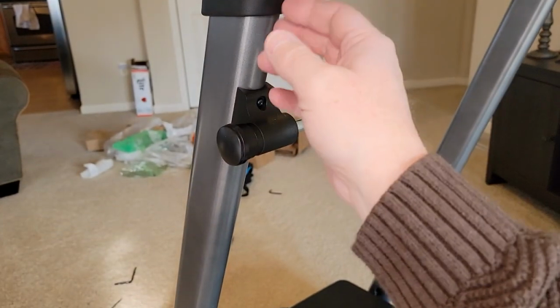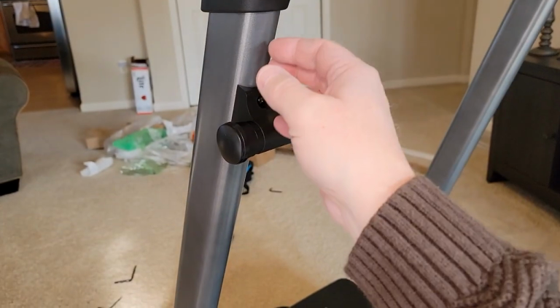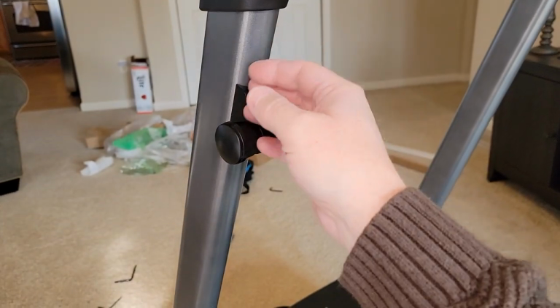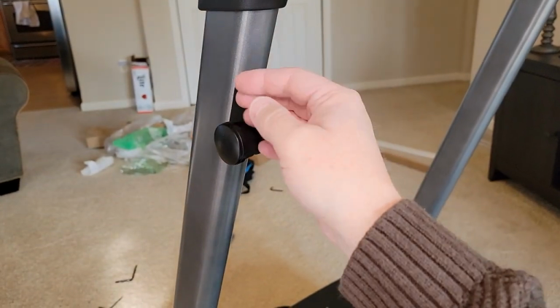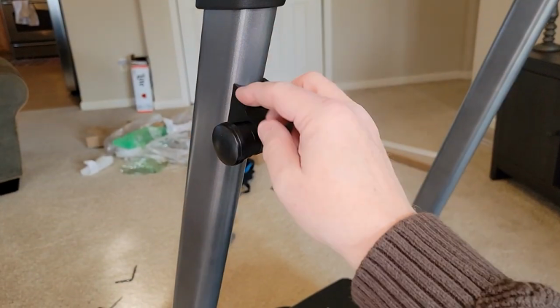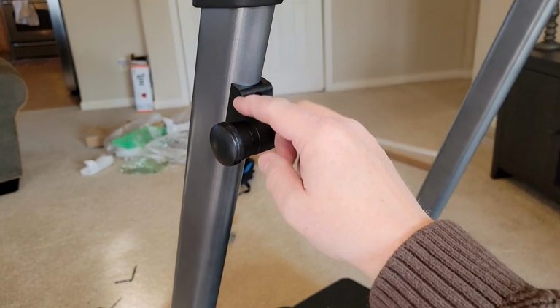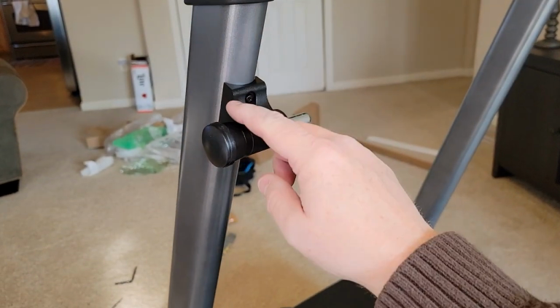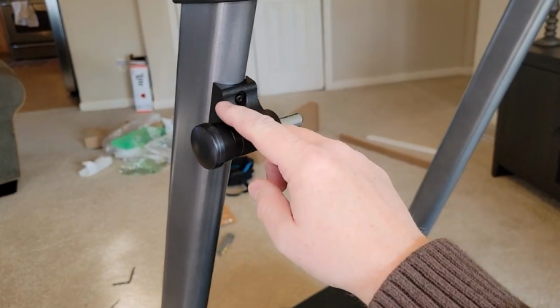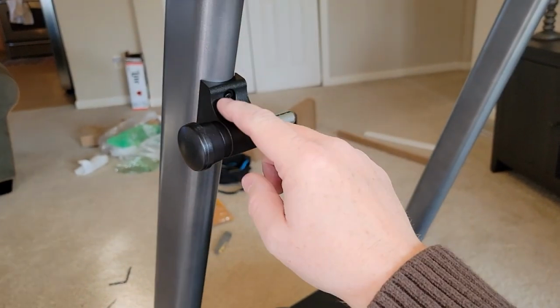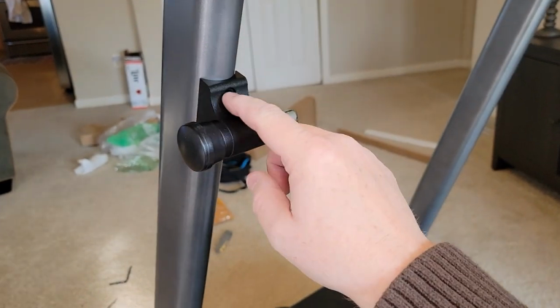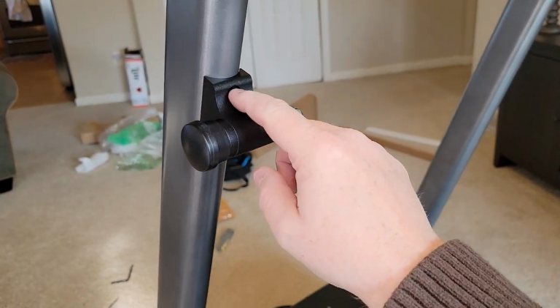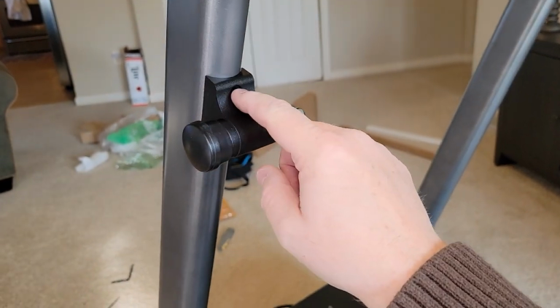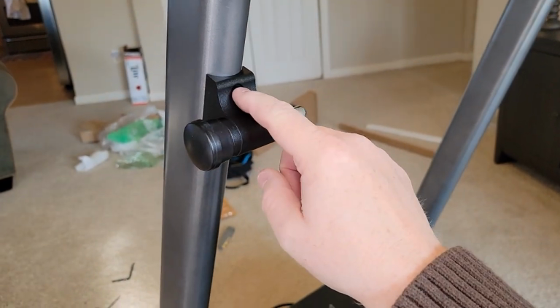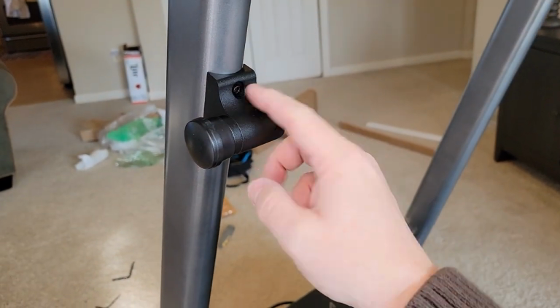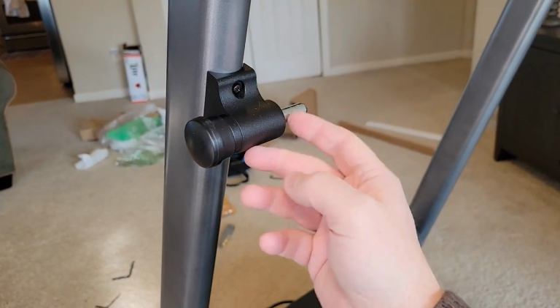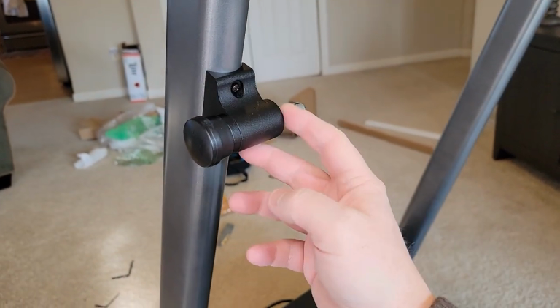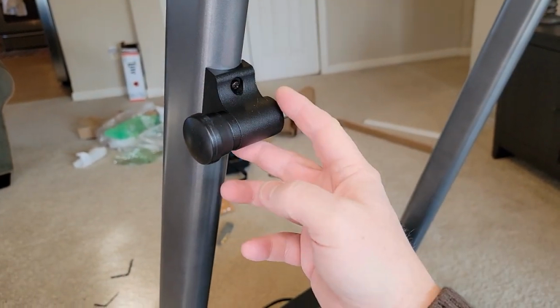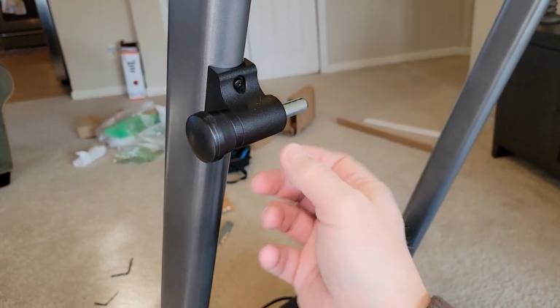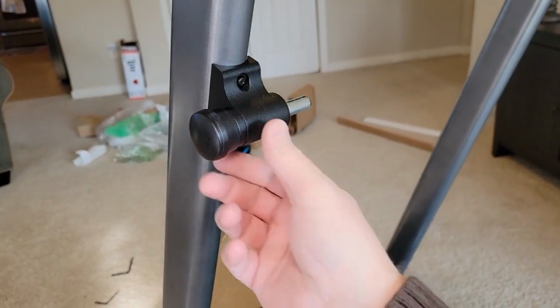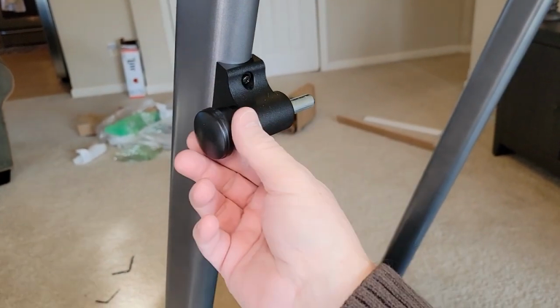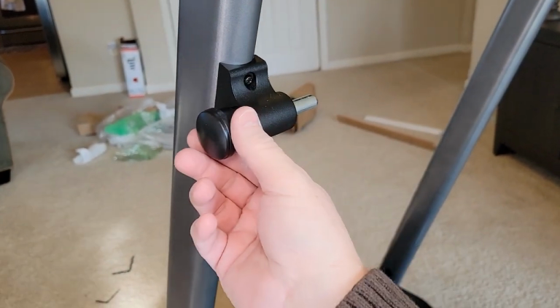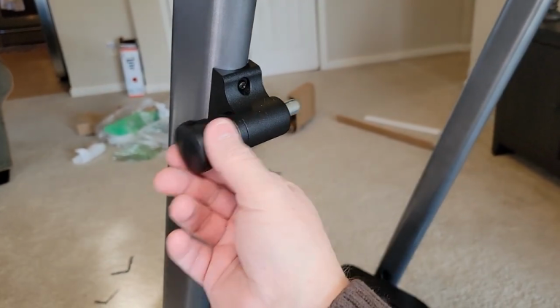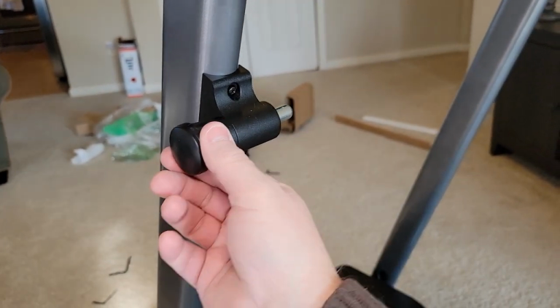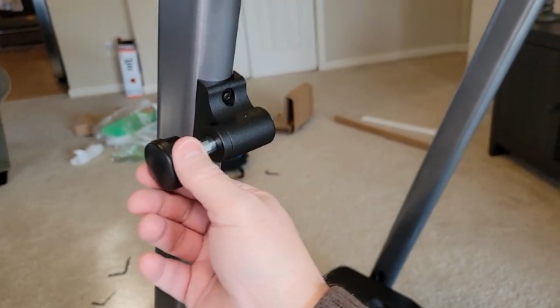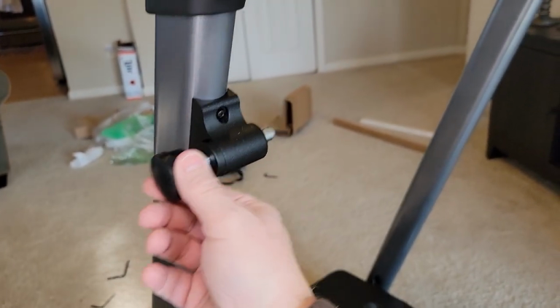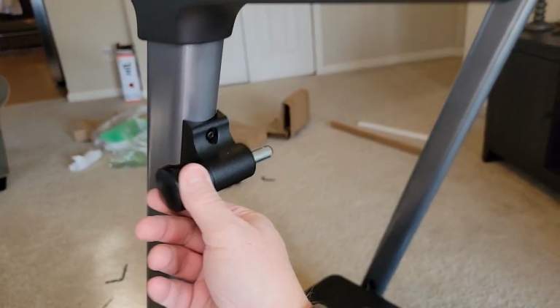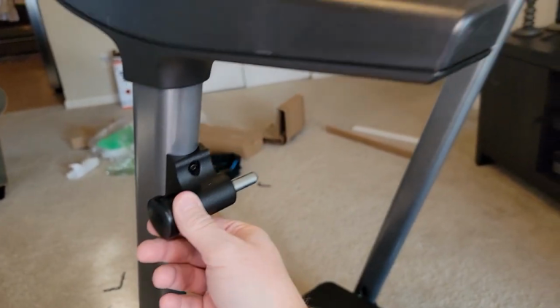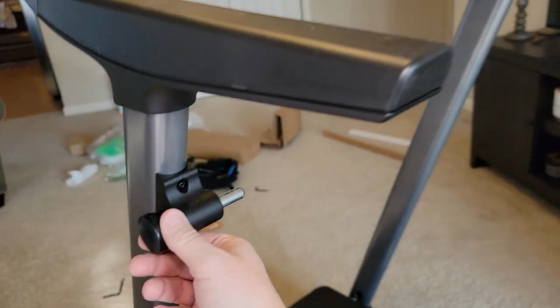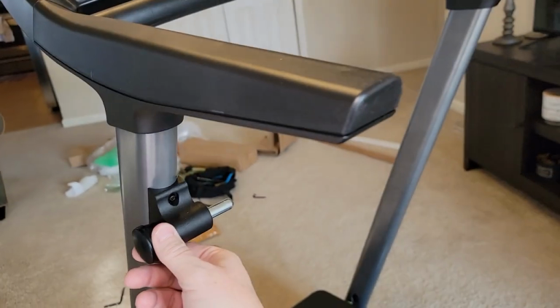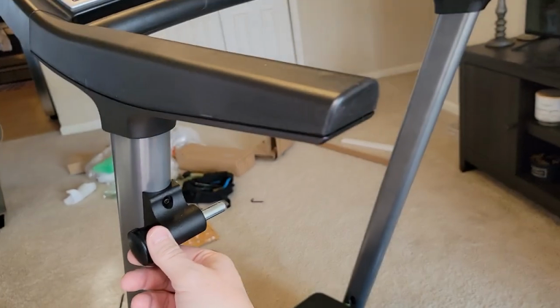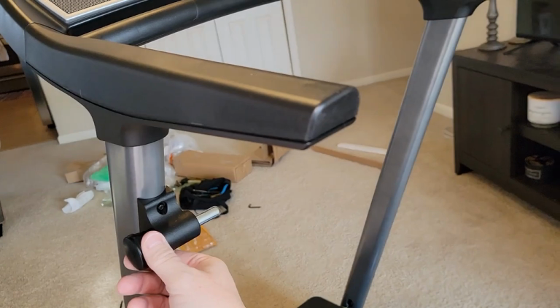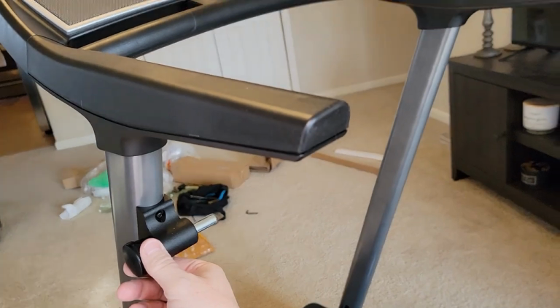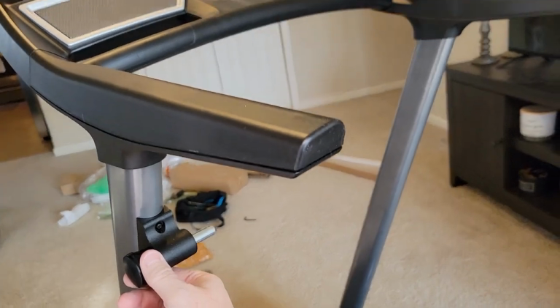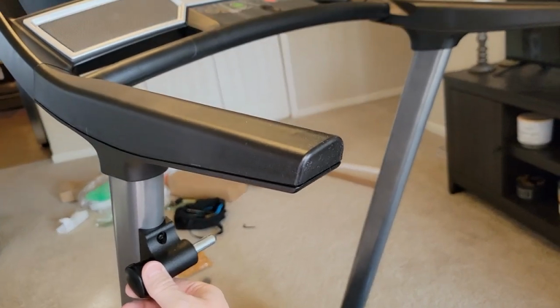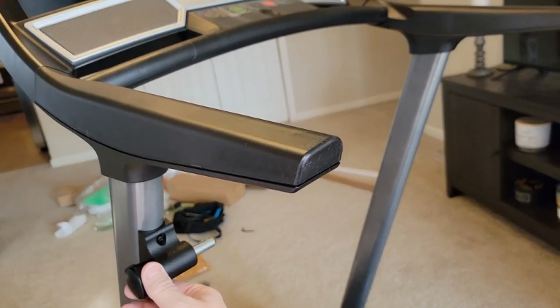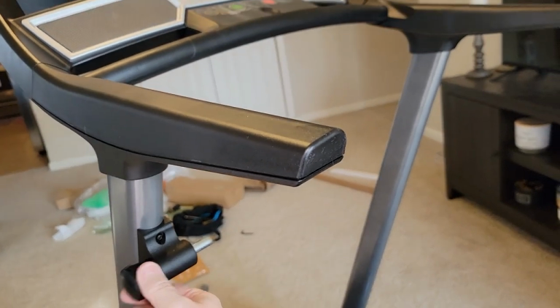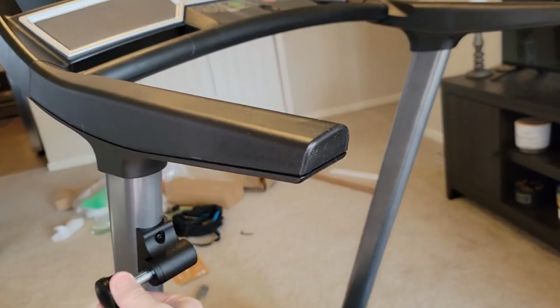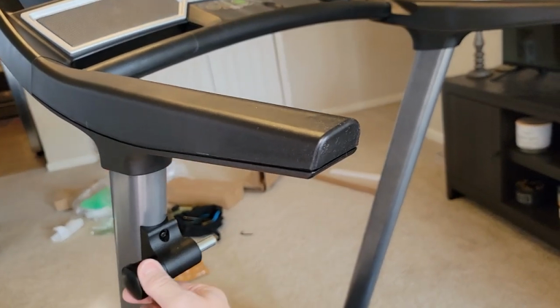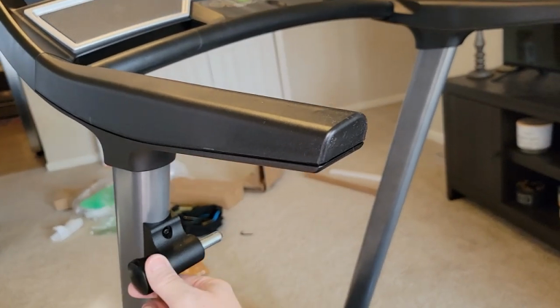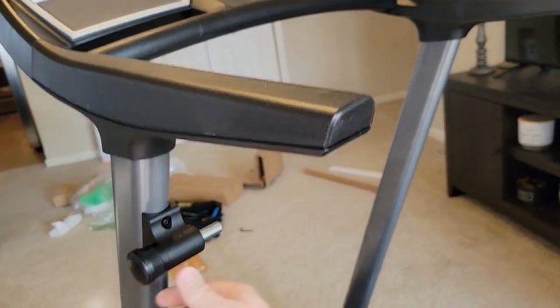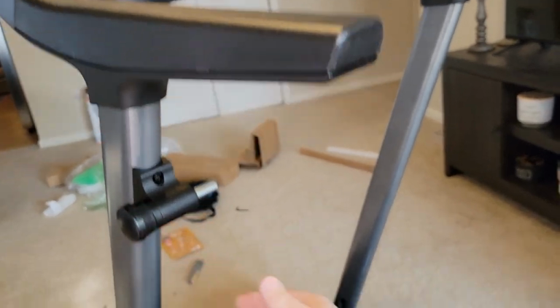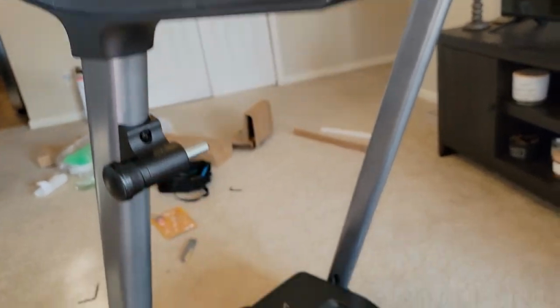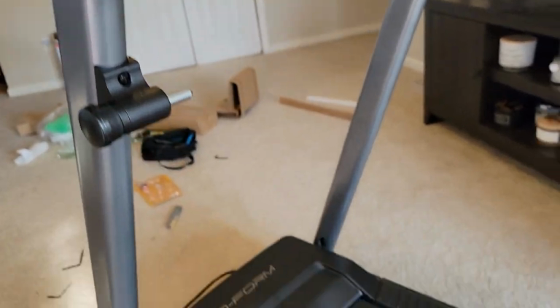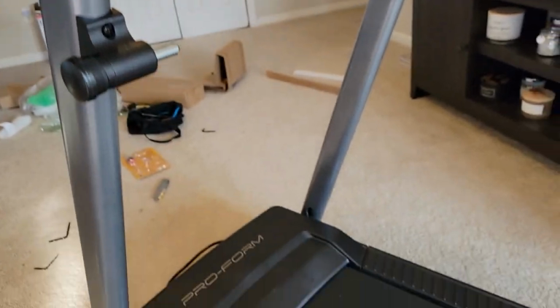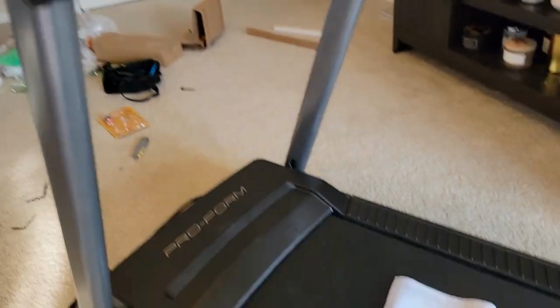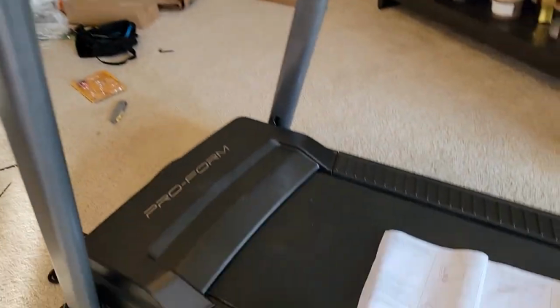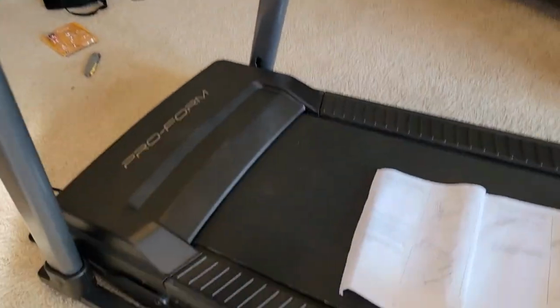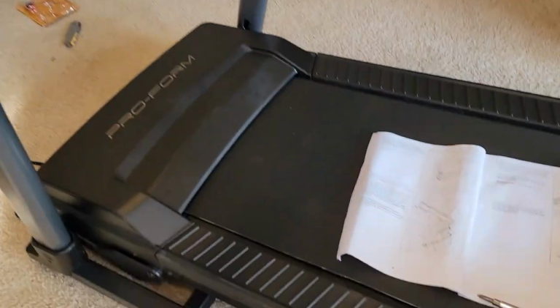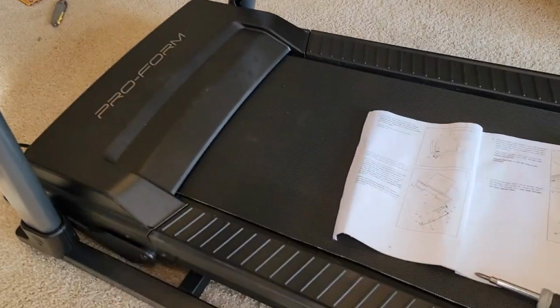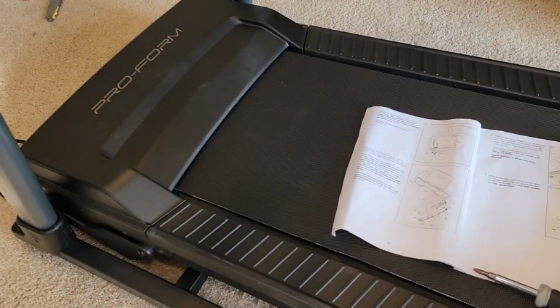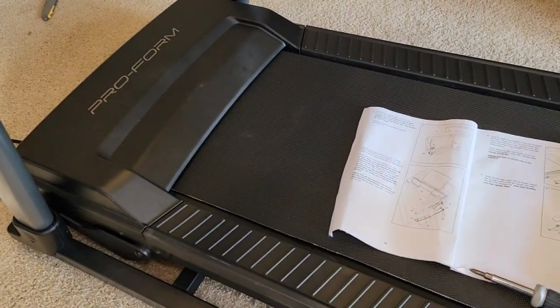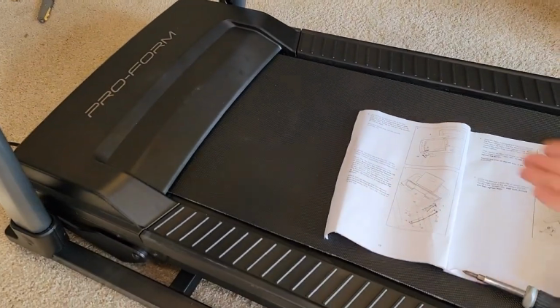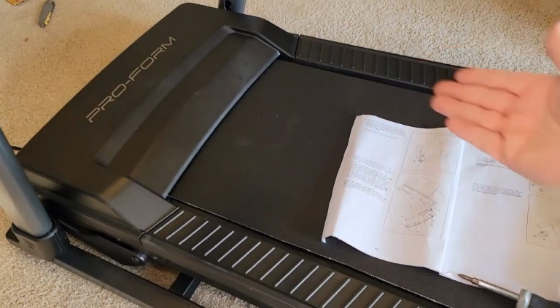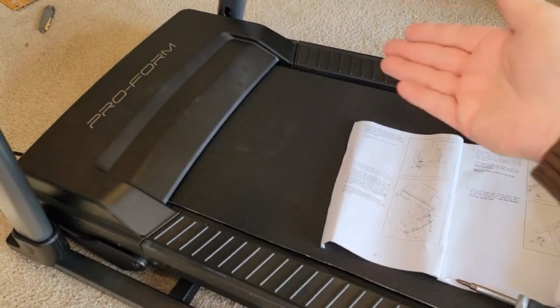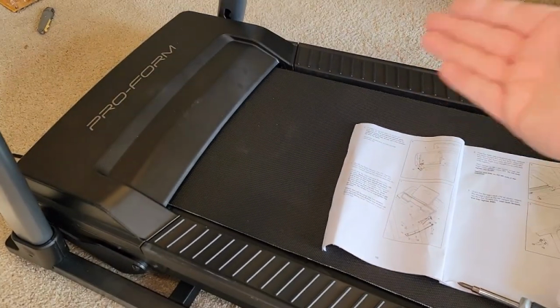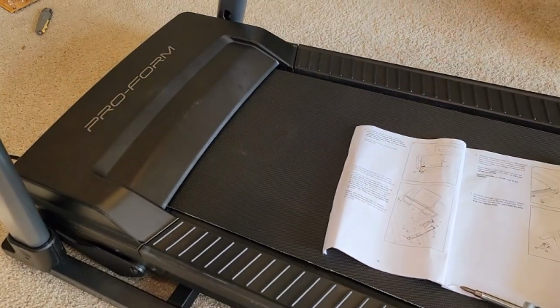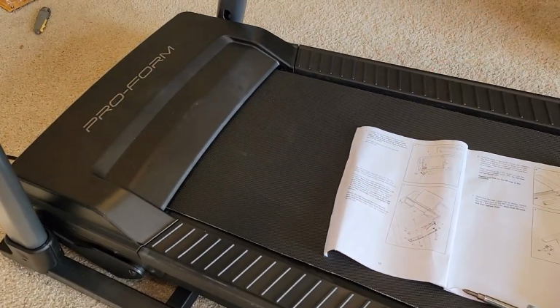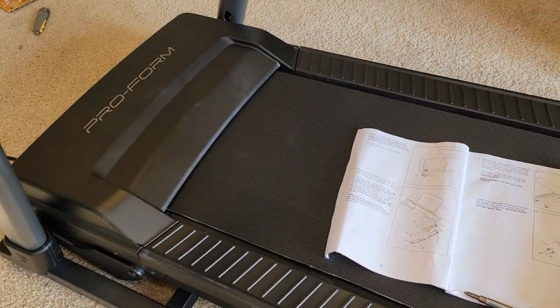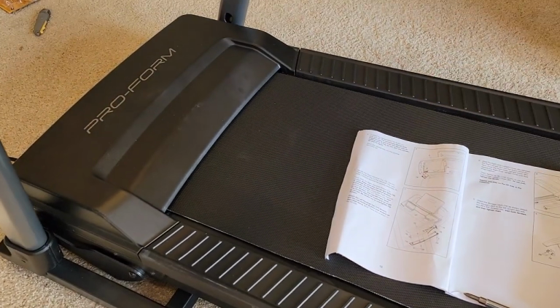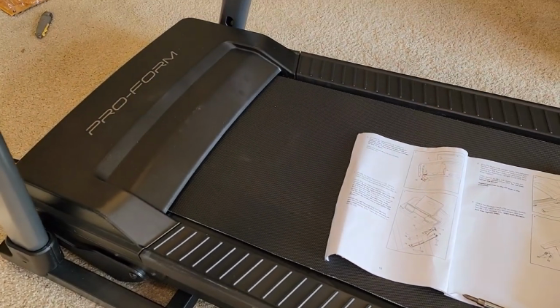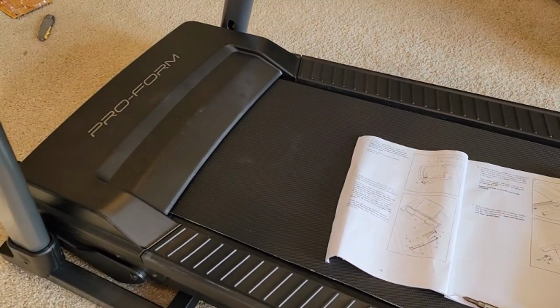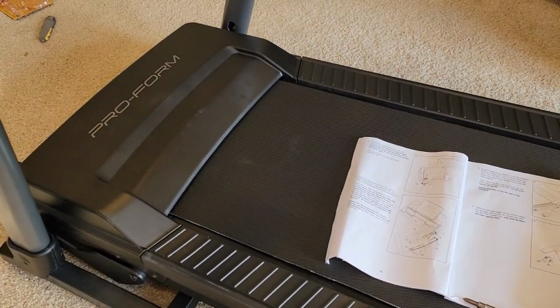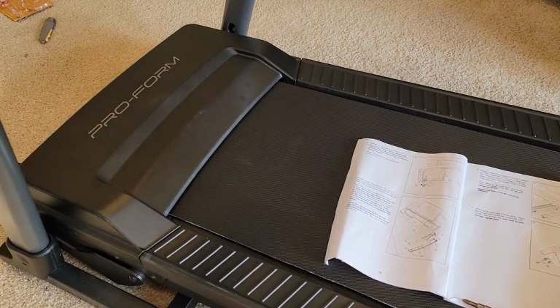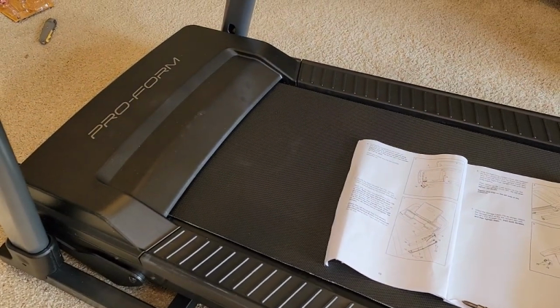The last piece is very simple to get in — it's got two screws. That's what's going to hold the treadmill when you want to store it up.